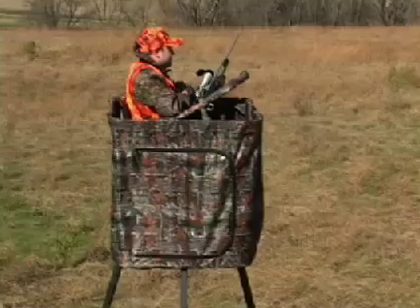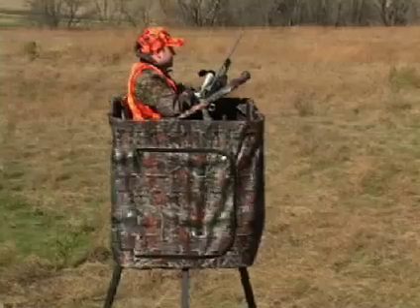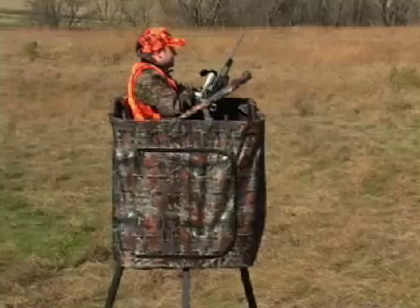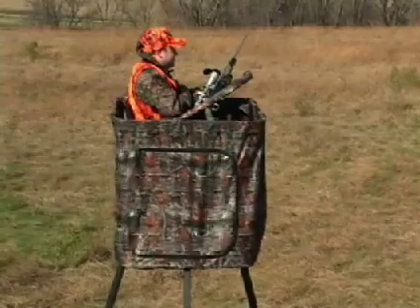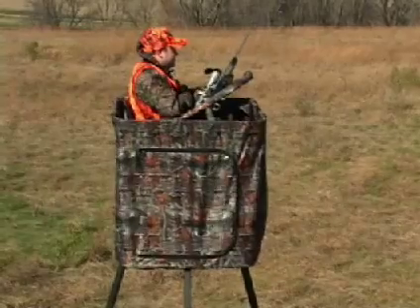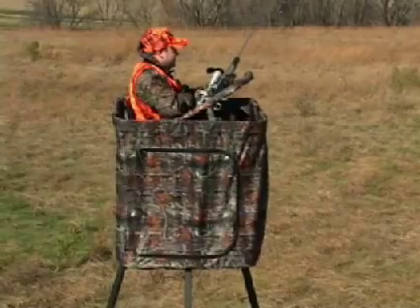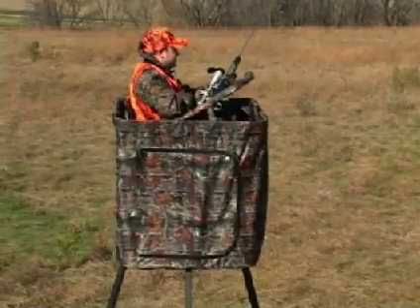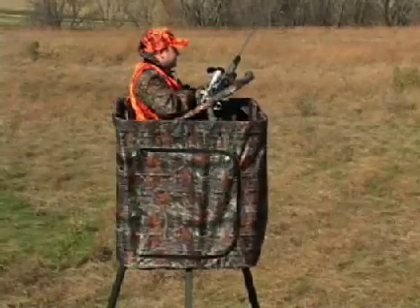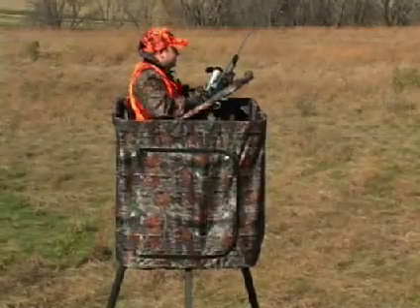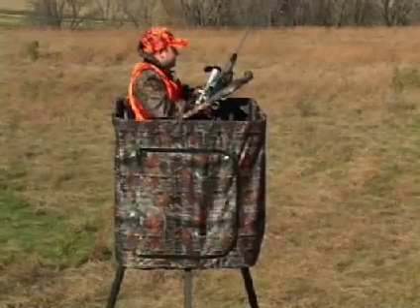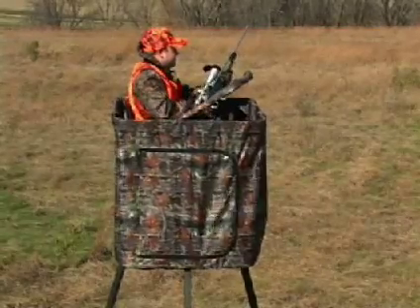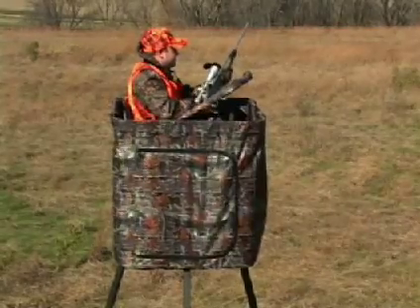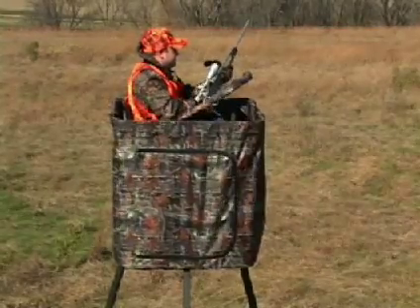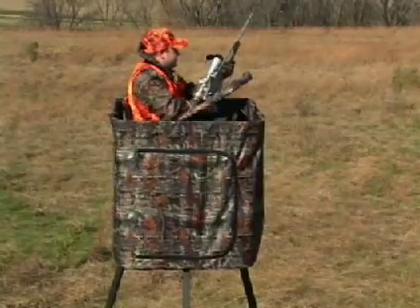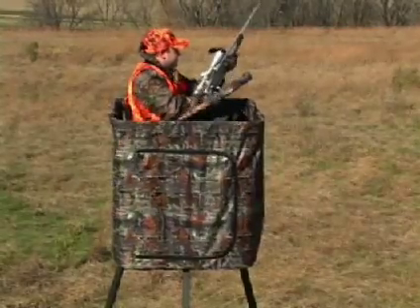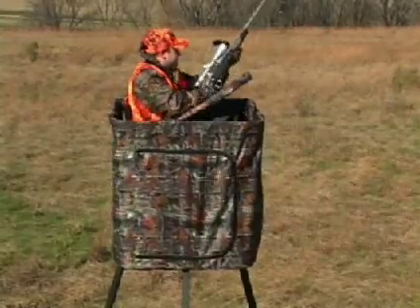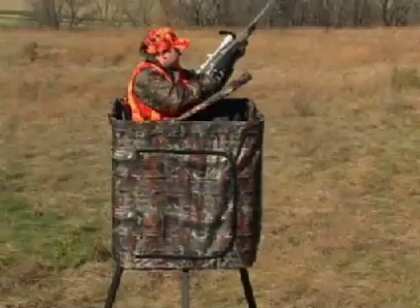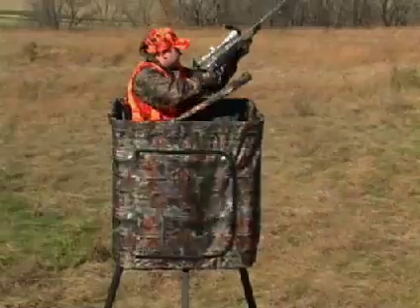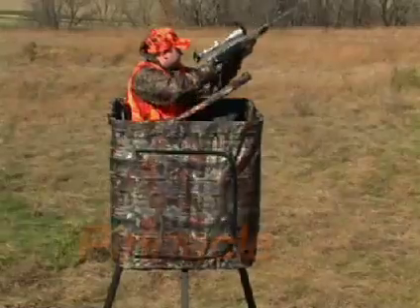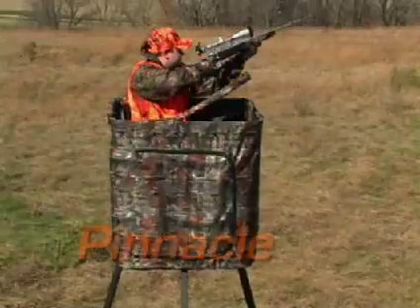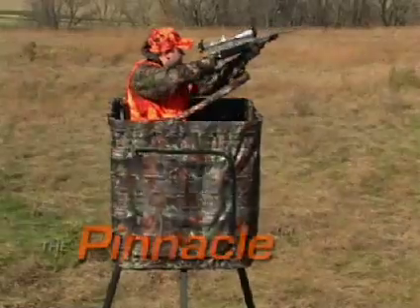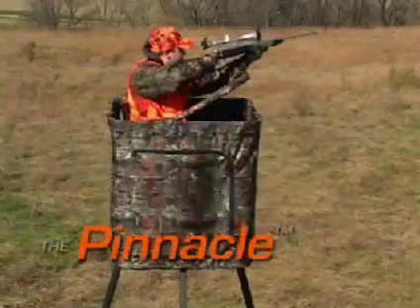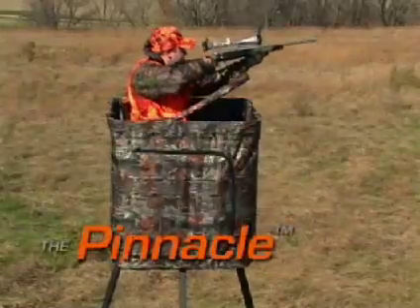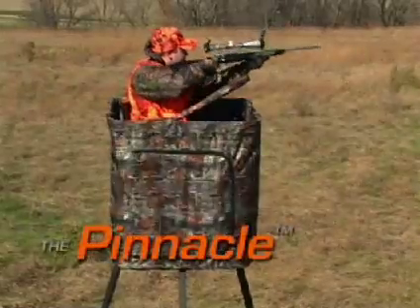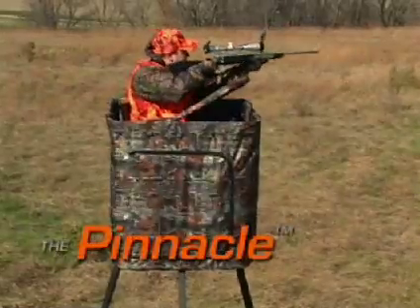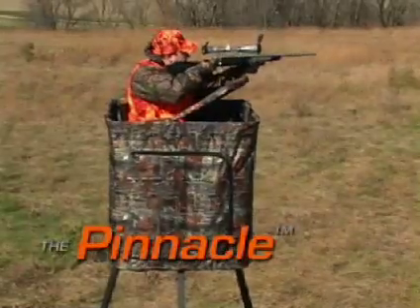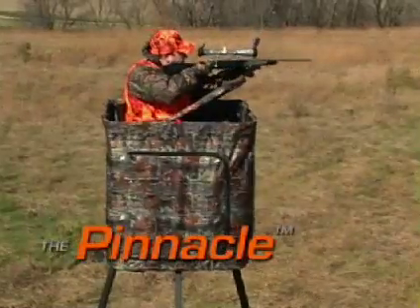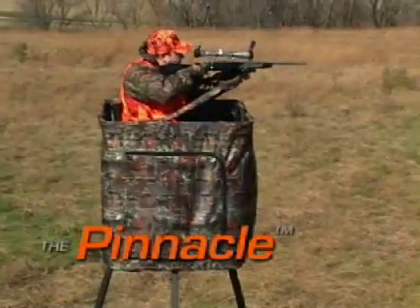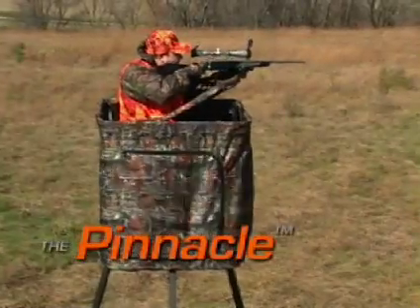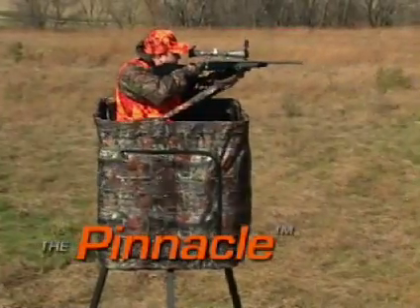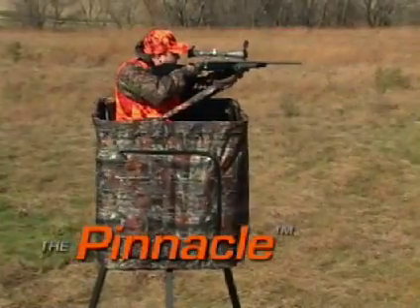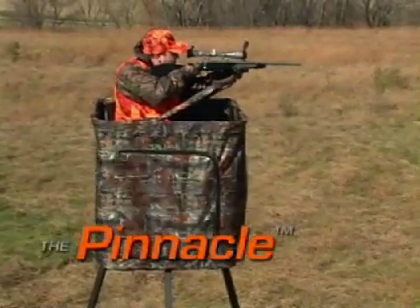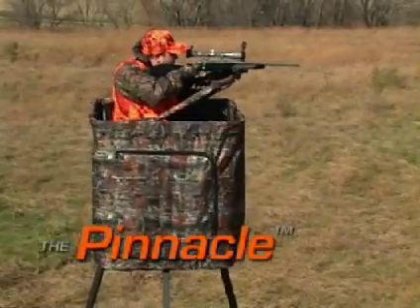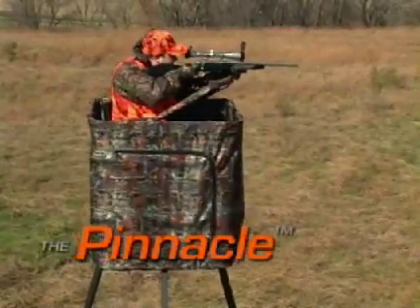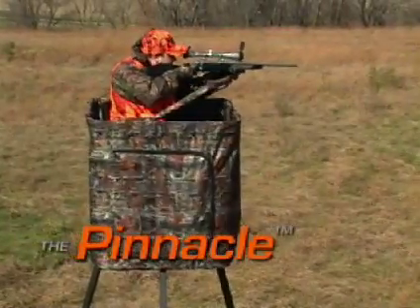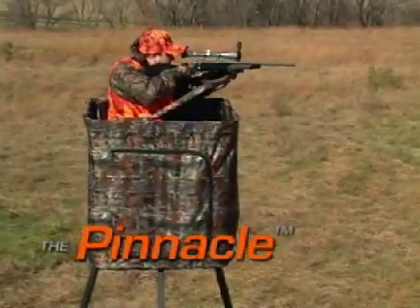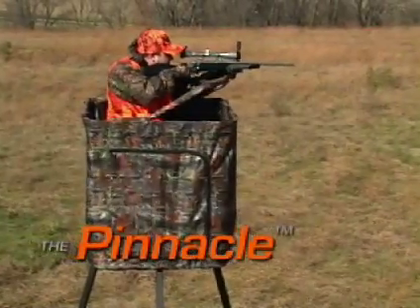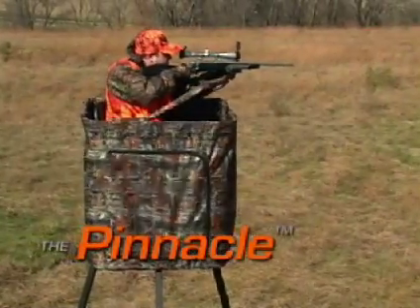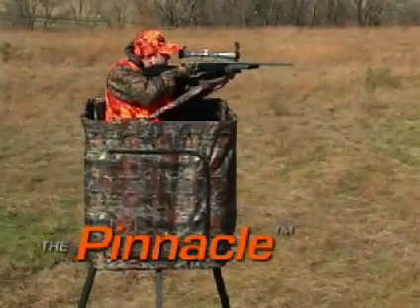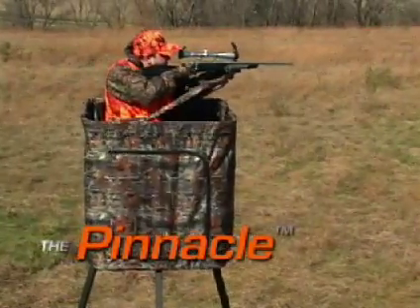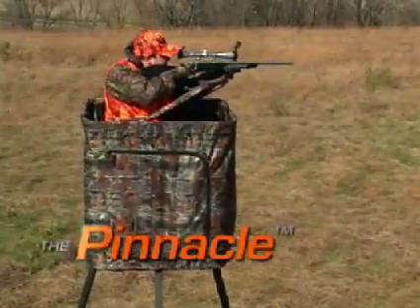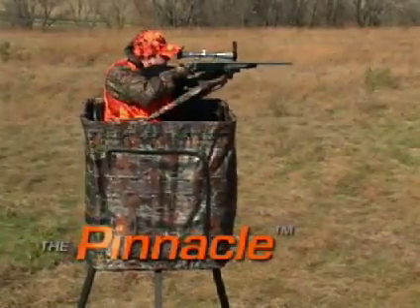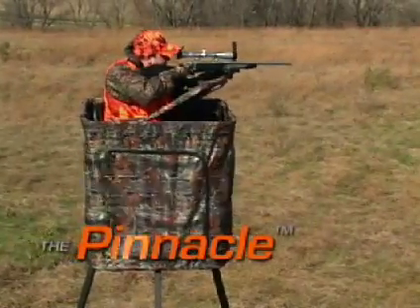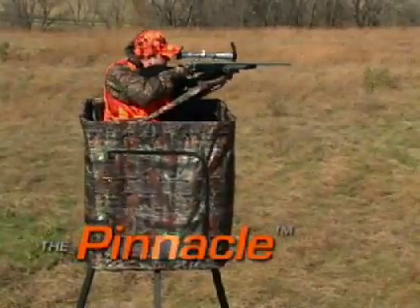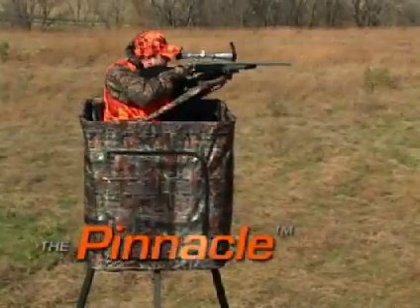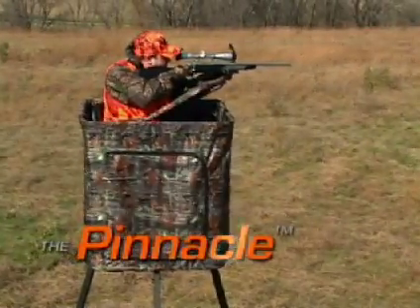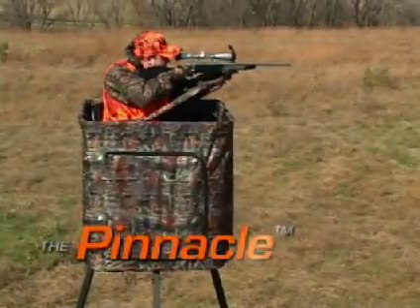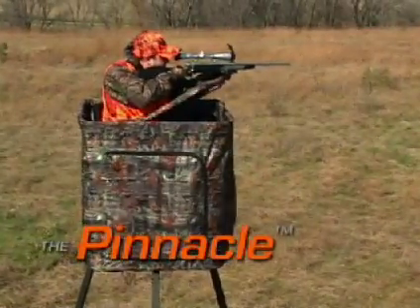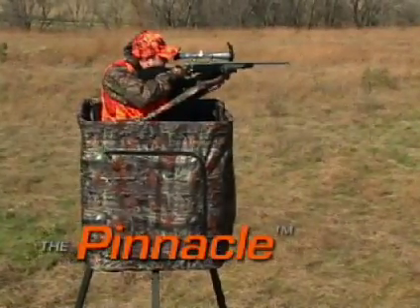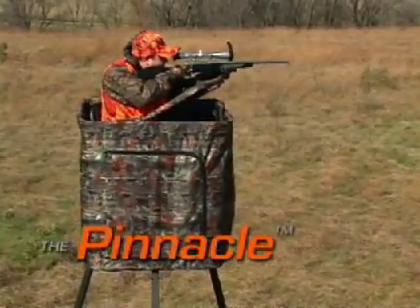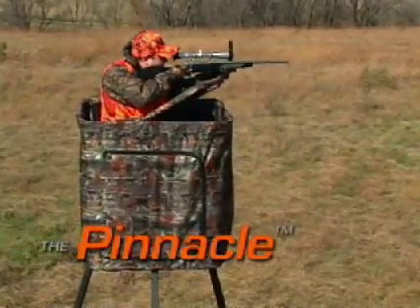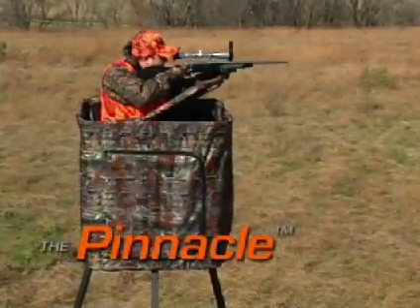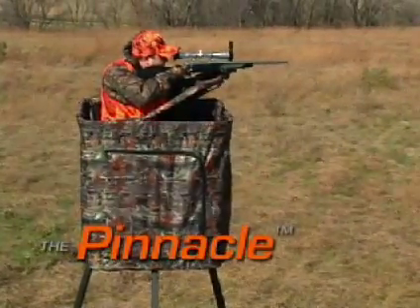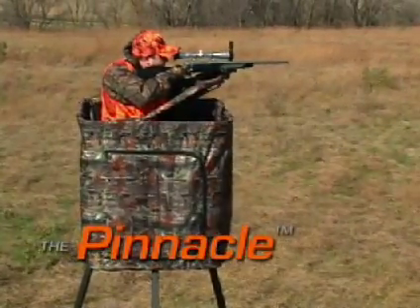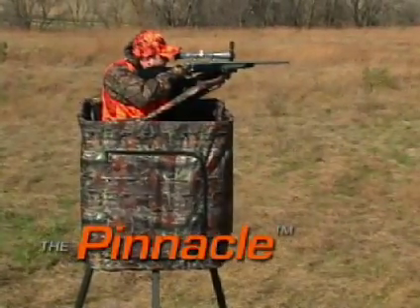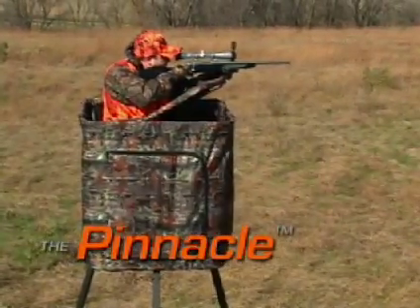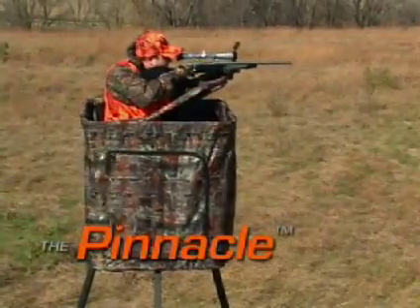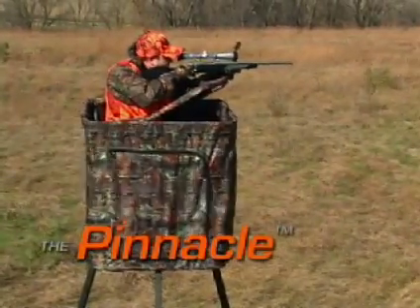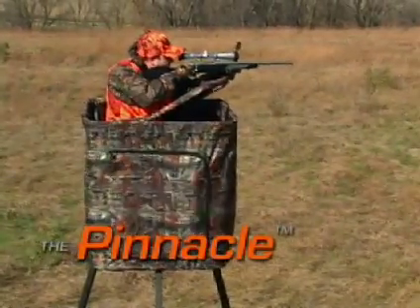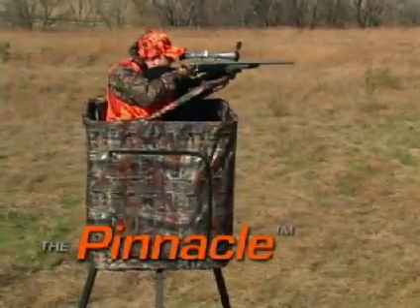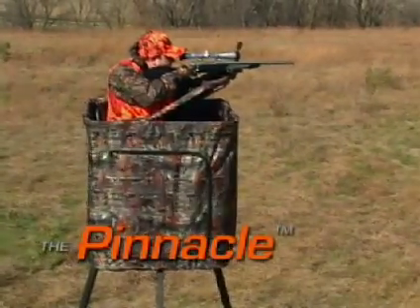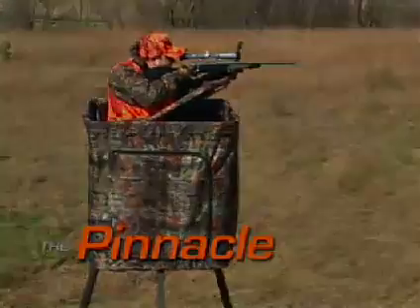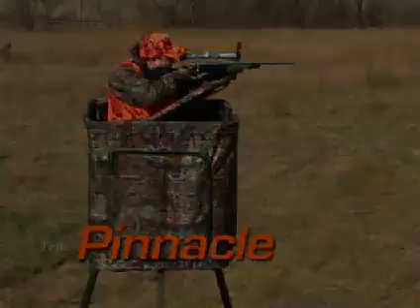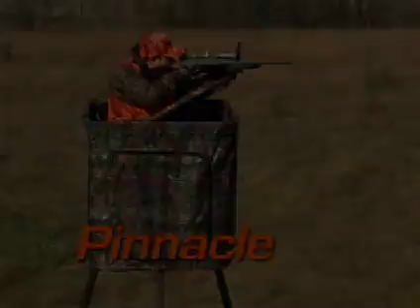The Pinnacle Tripod and Pinnacle Blind offer elevated hunting and concealment in any location you choose.